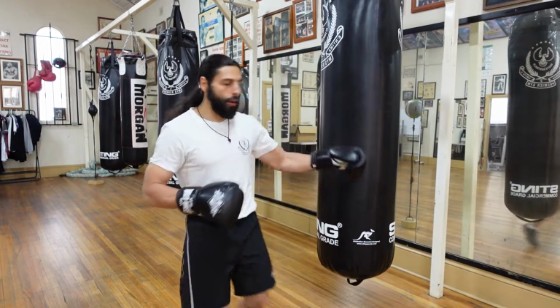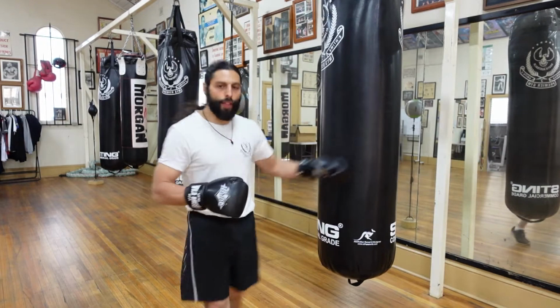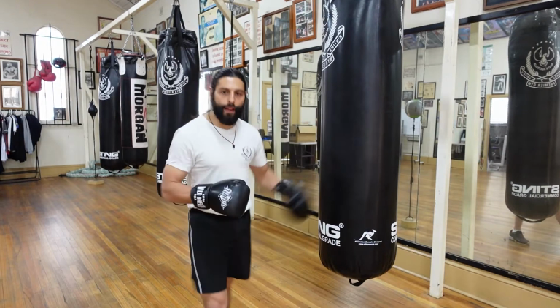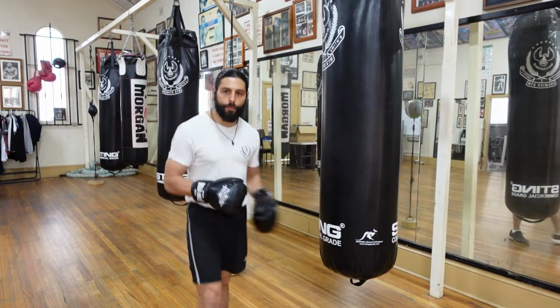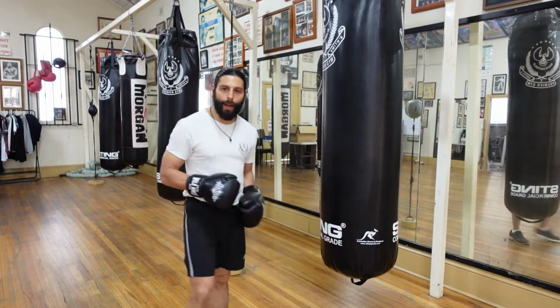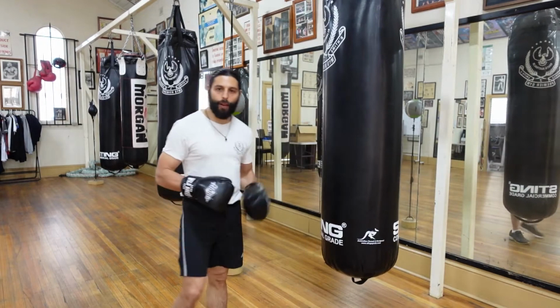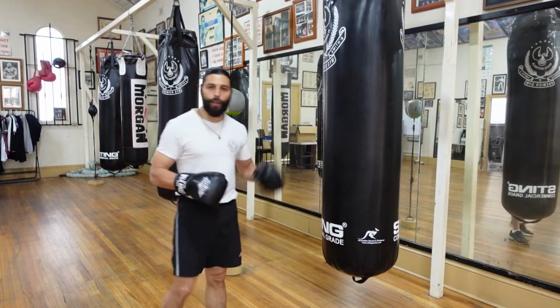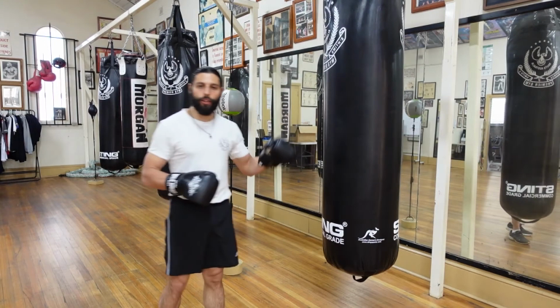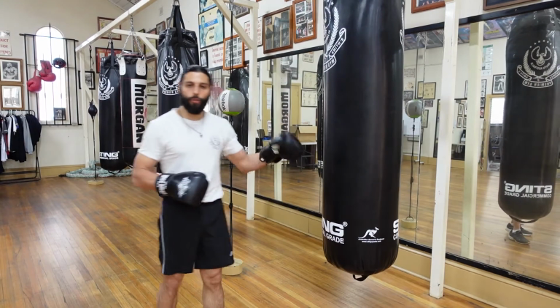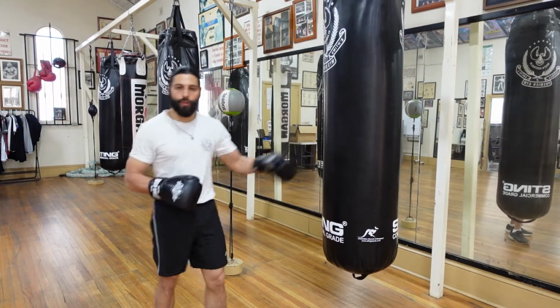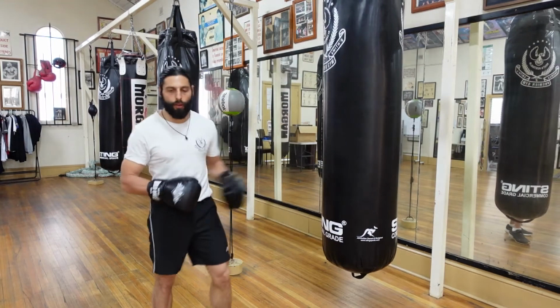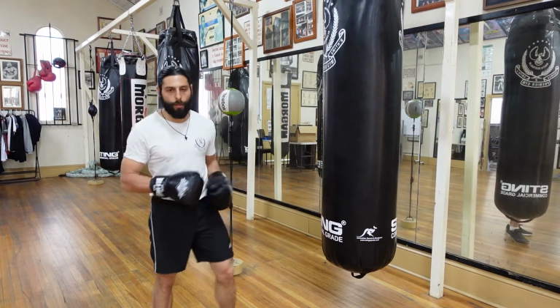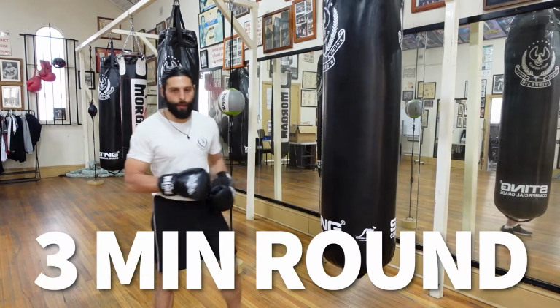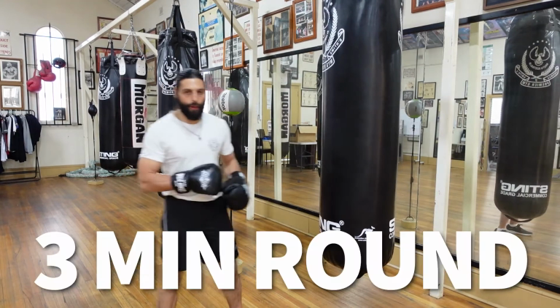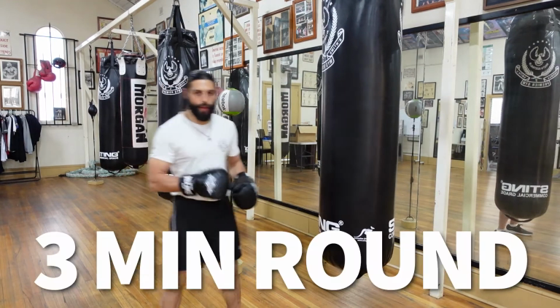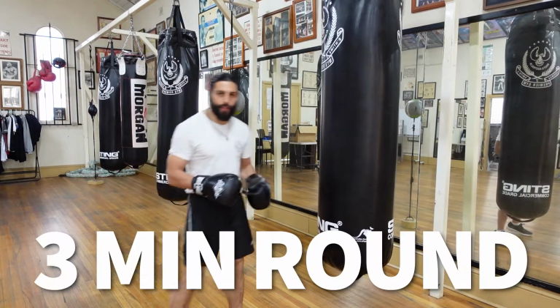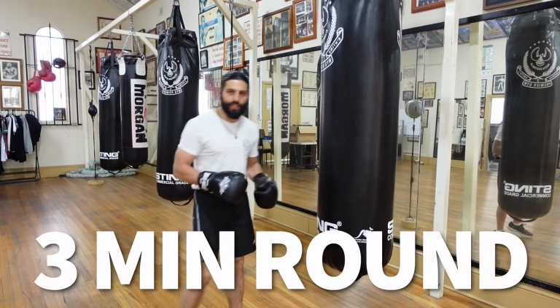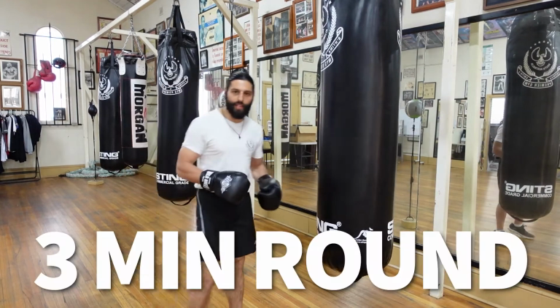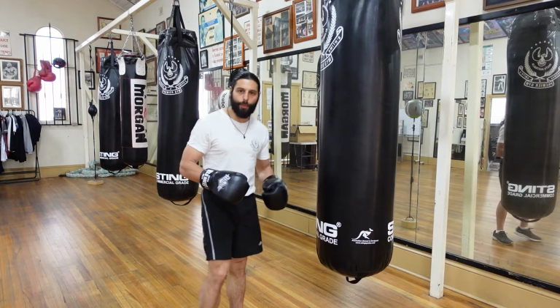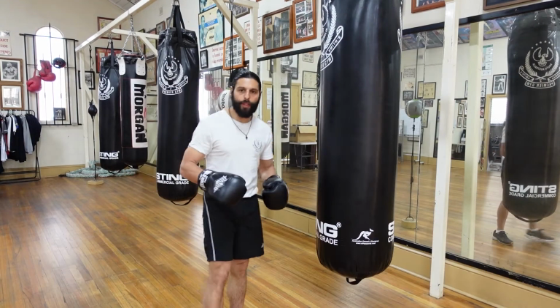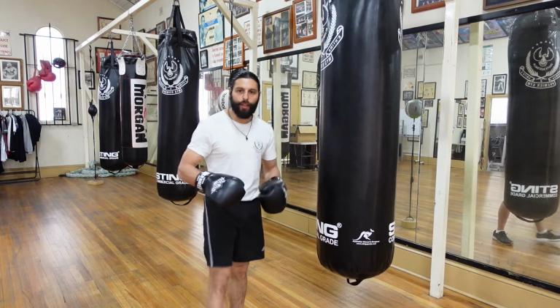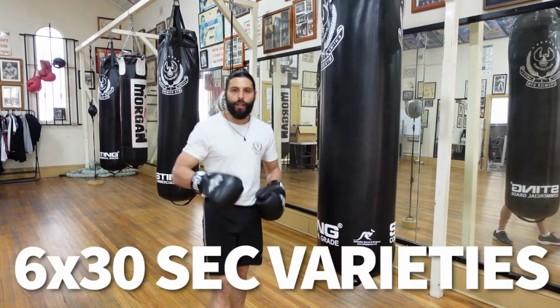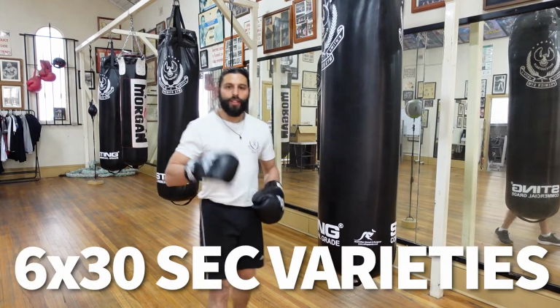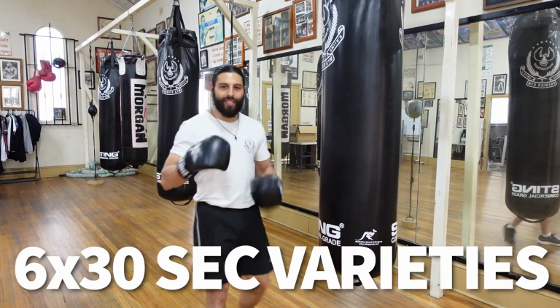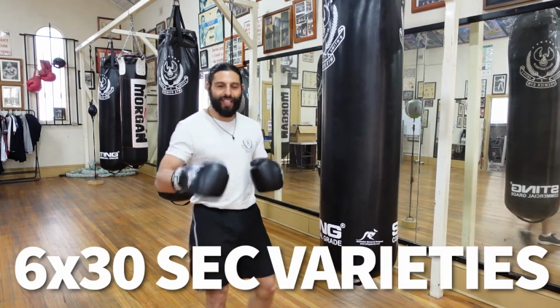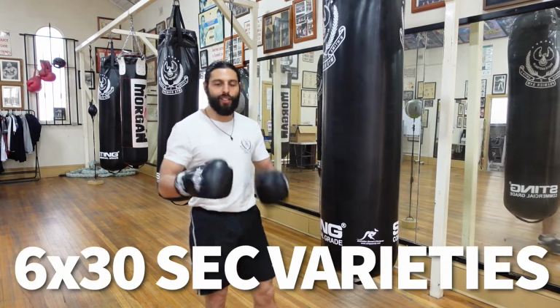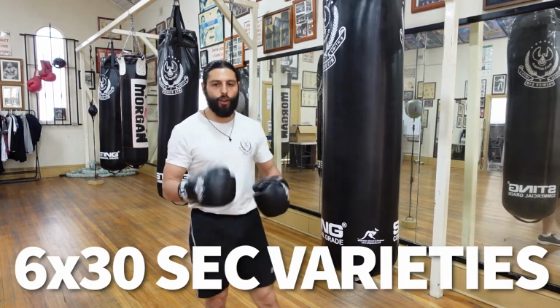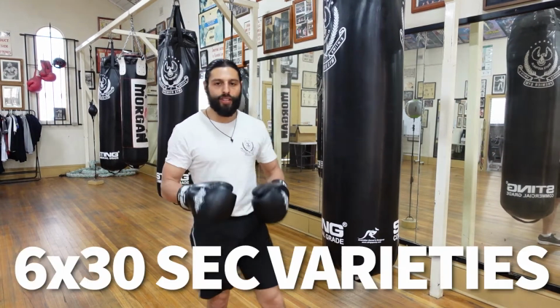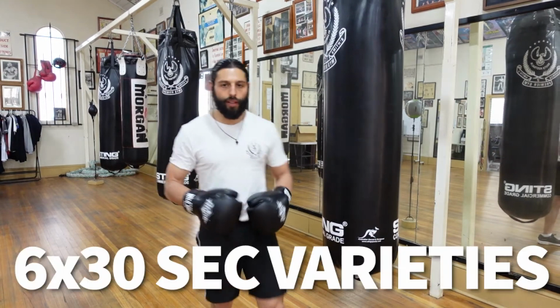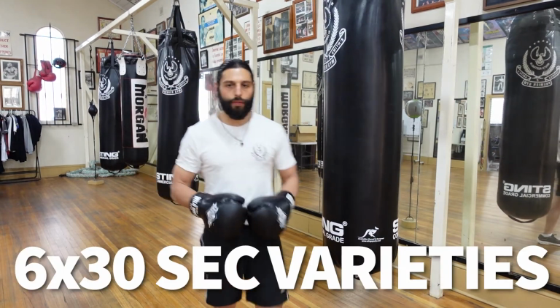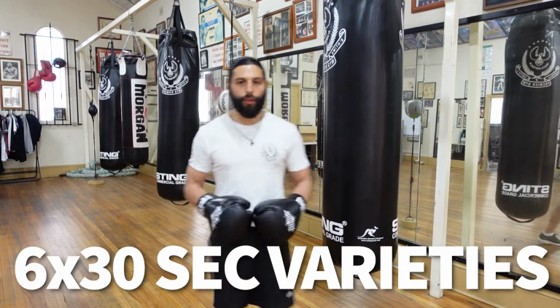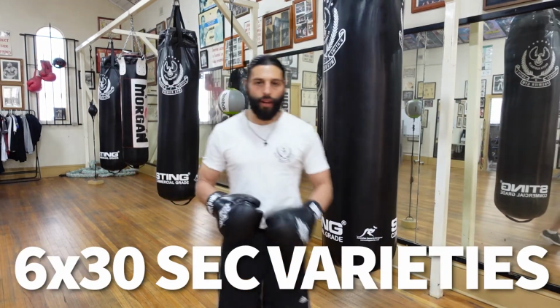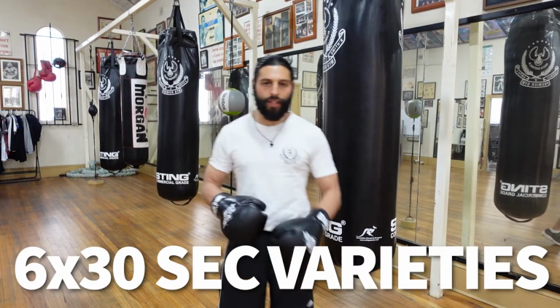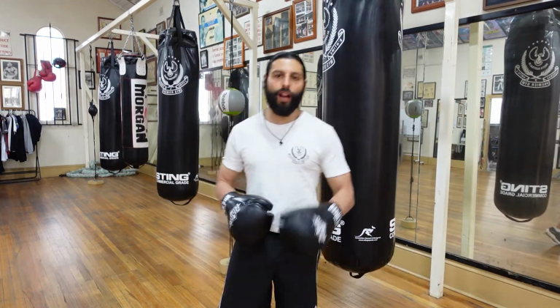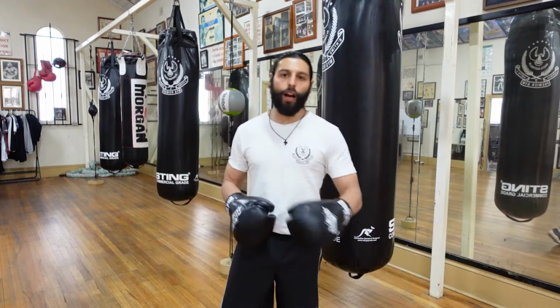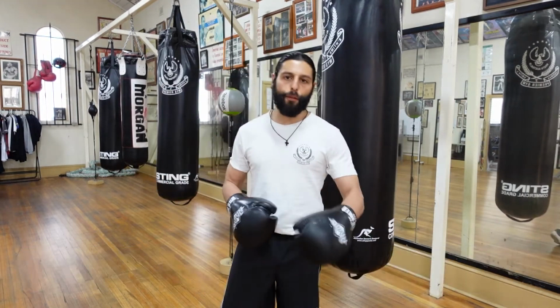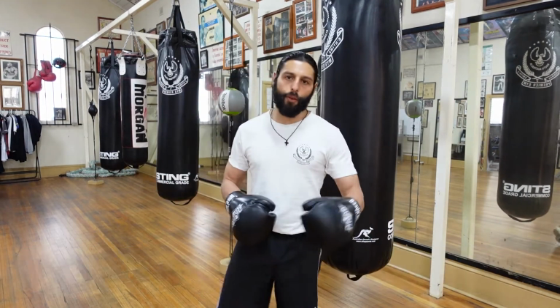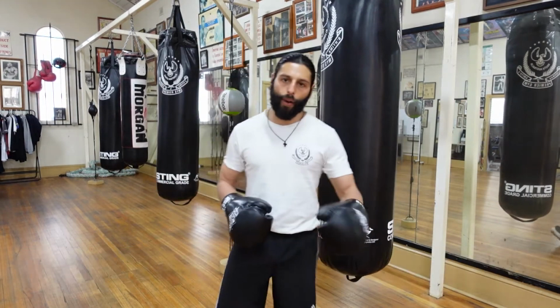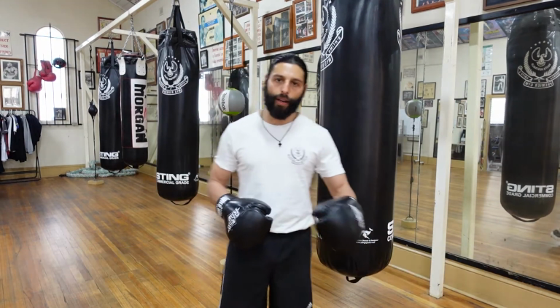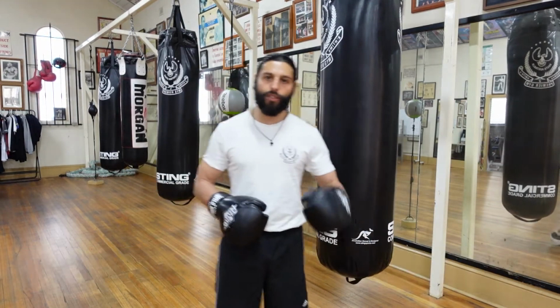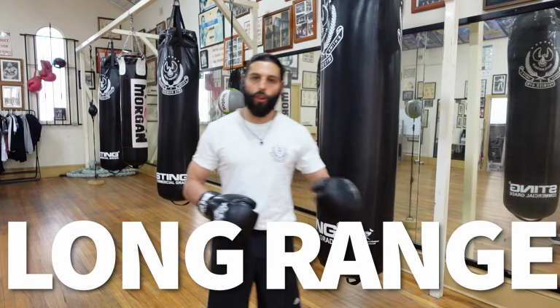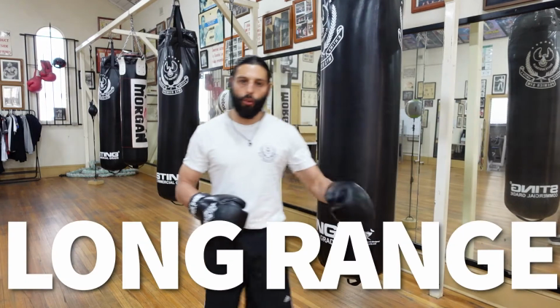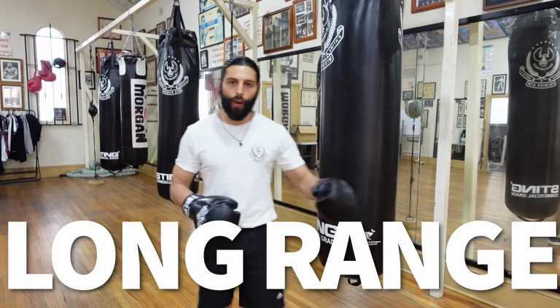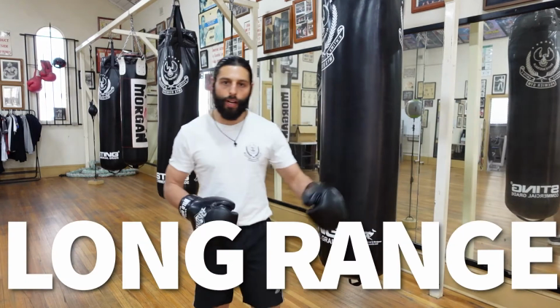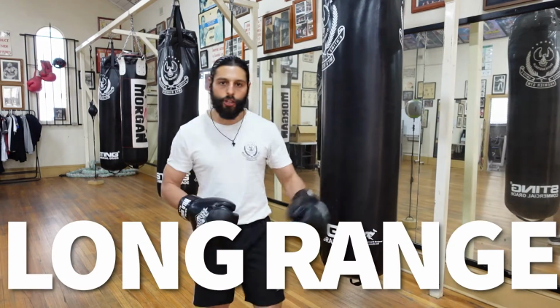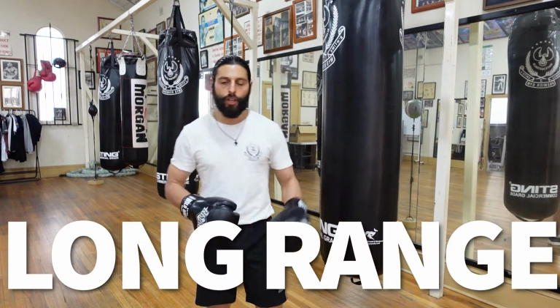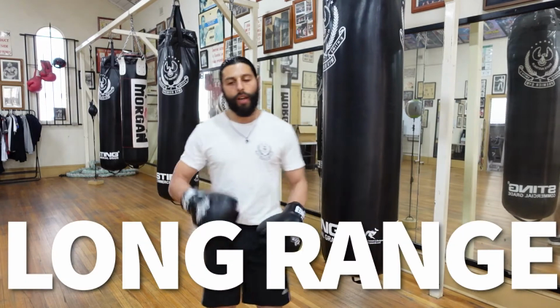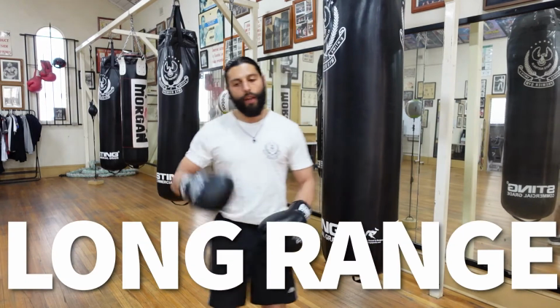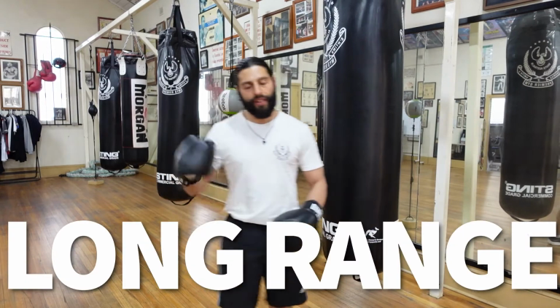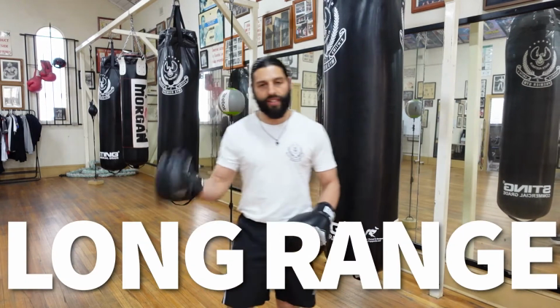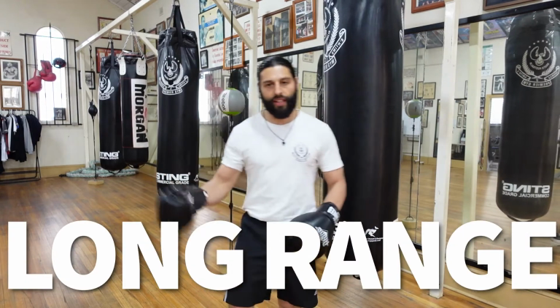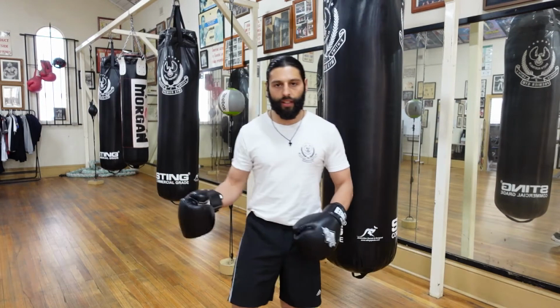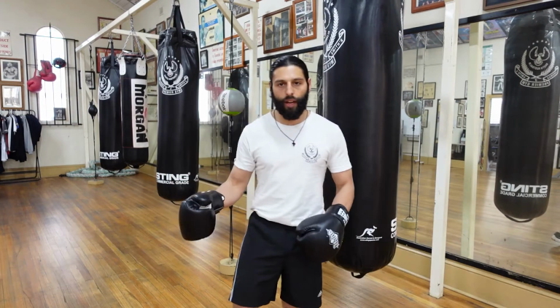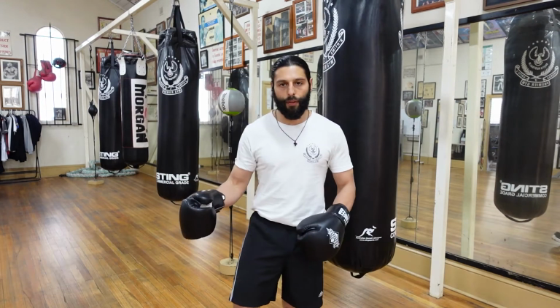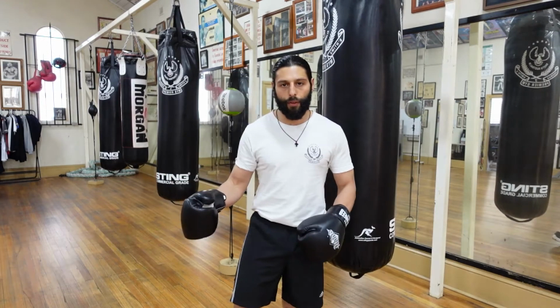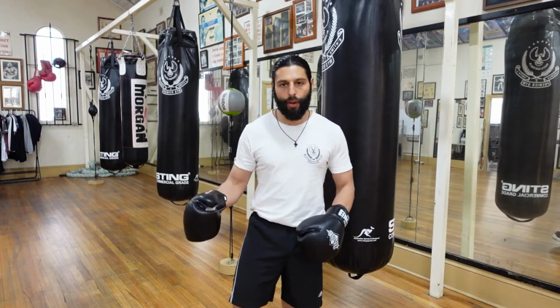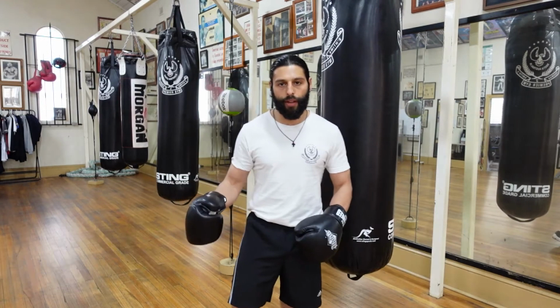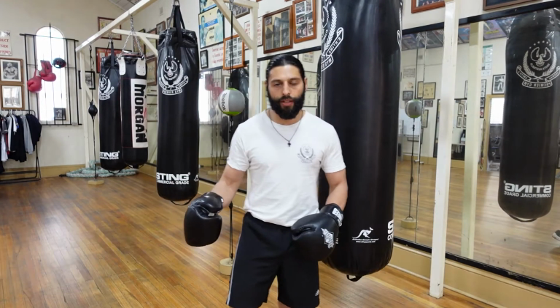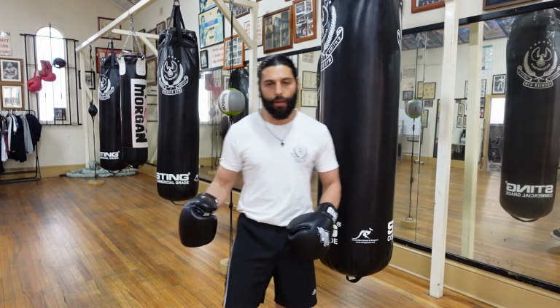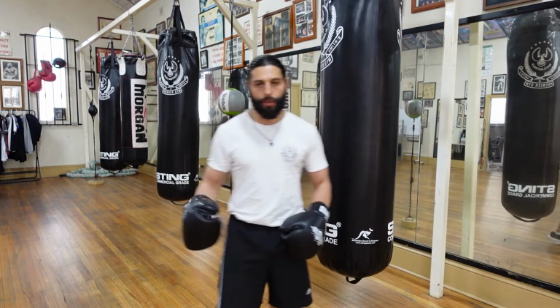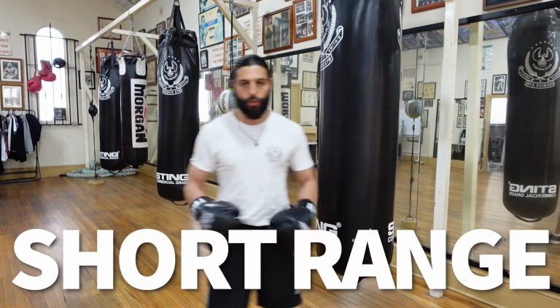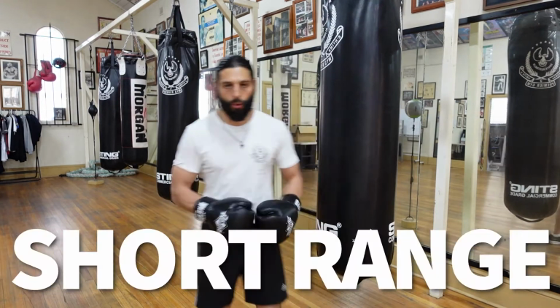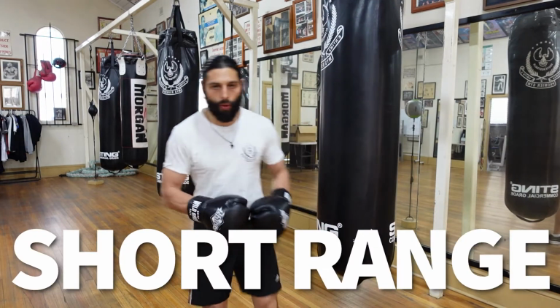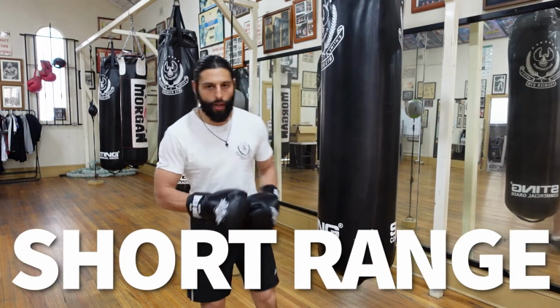On the heavy bag we're going to do a three minute round. There's going to be six 30-second varieties. Half of the round is long range and the second half of the round is going to be short range.